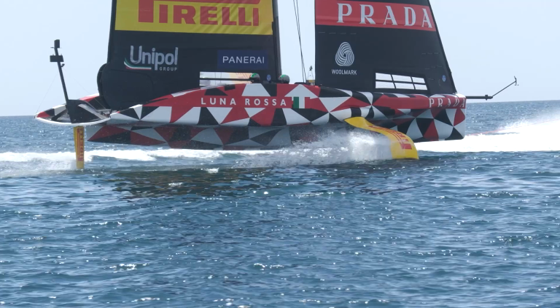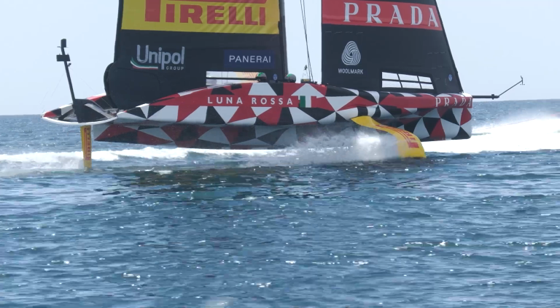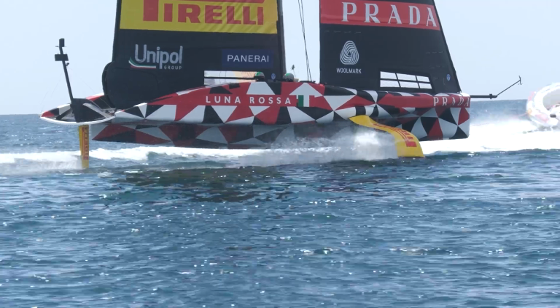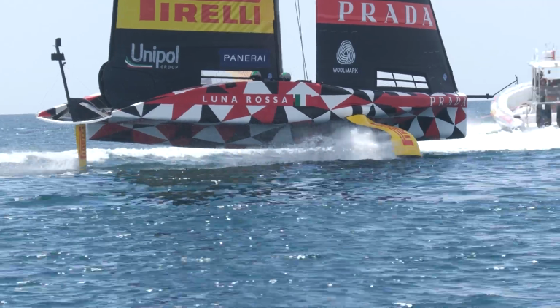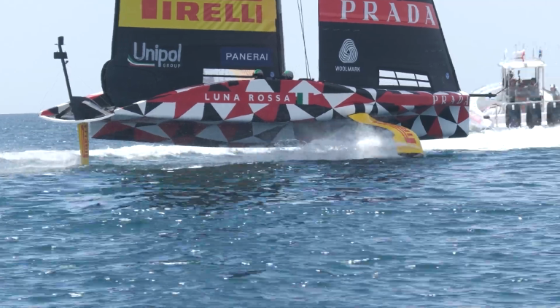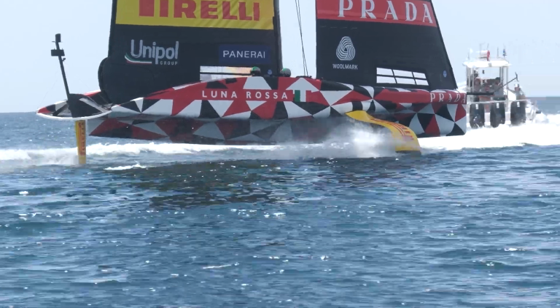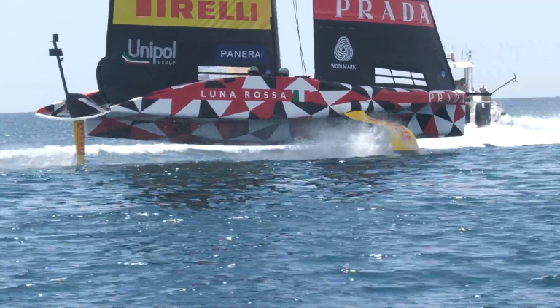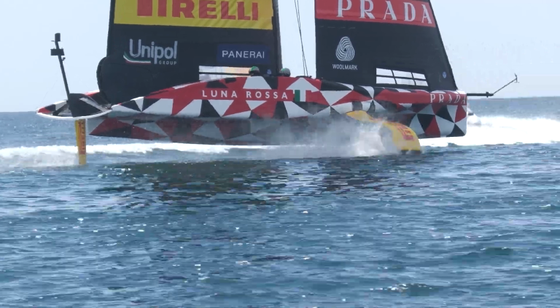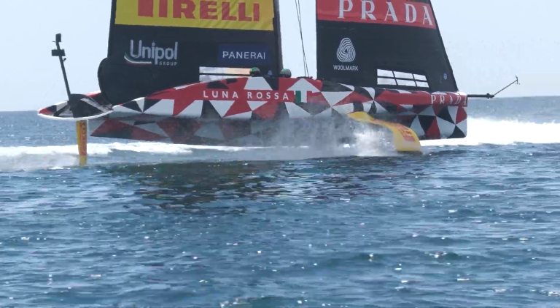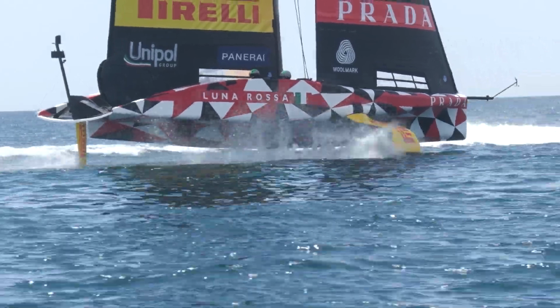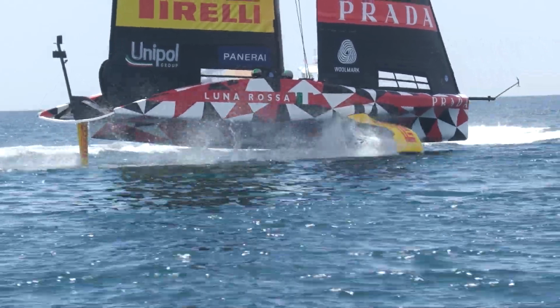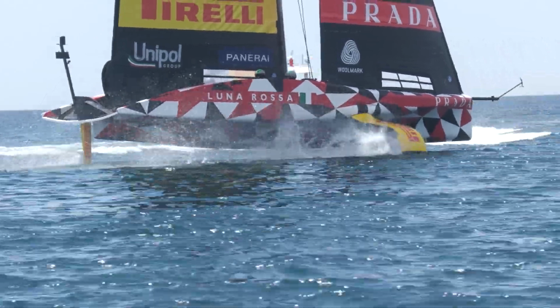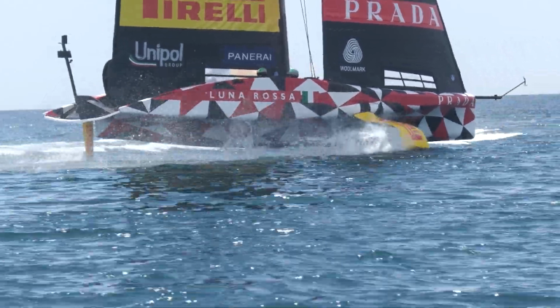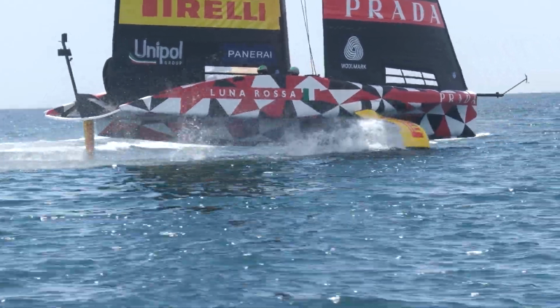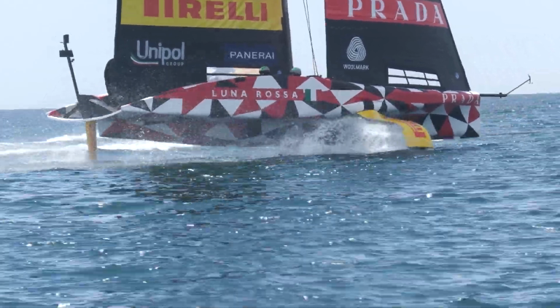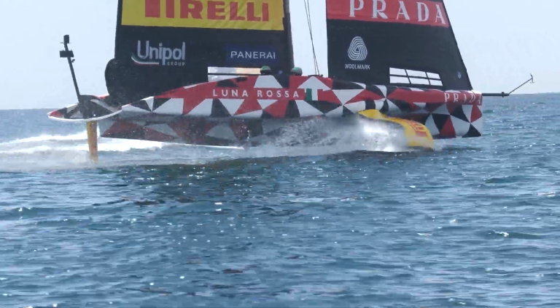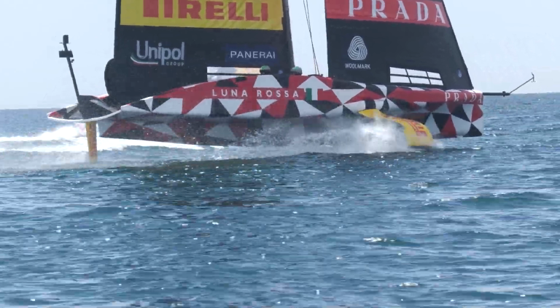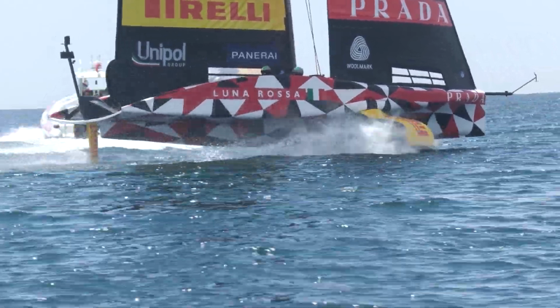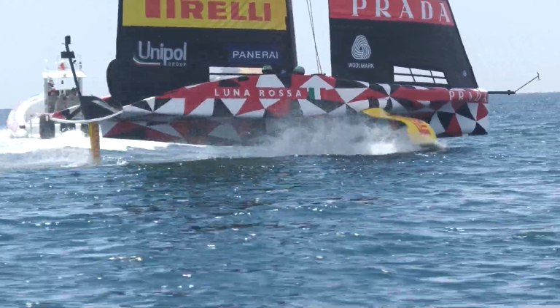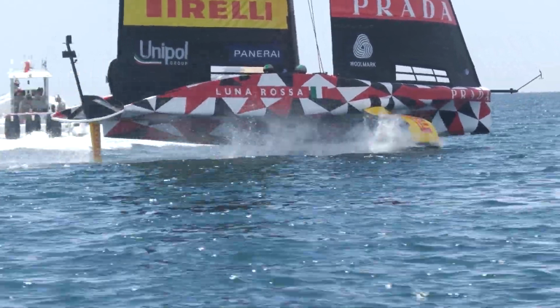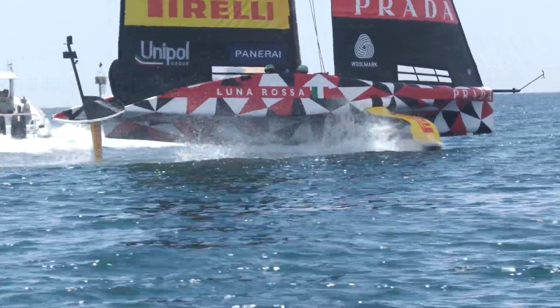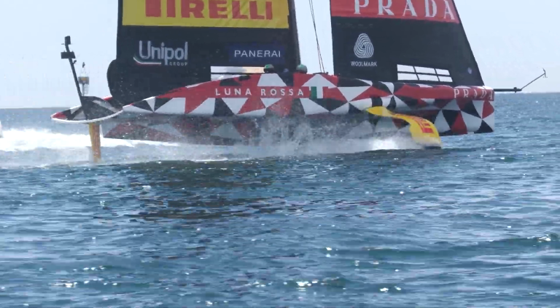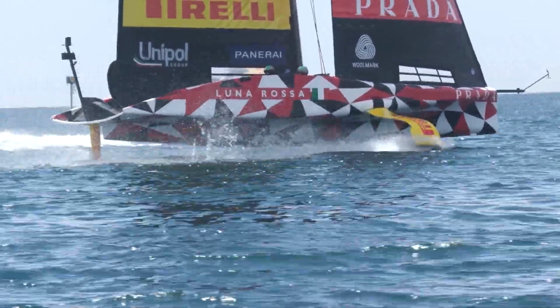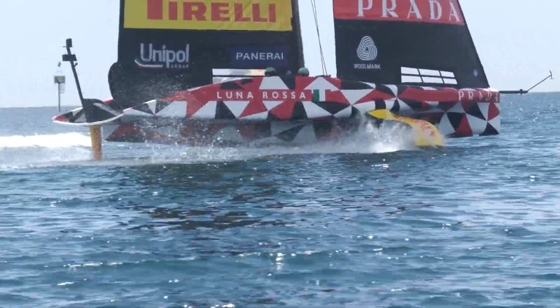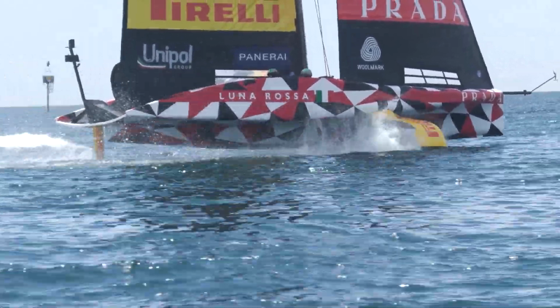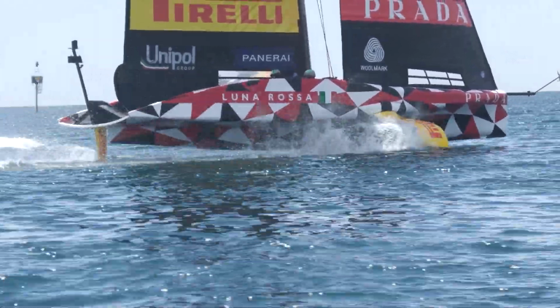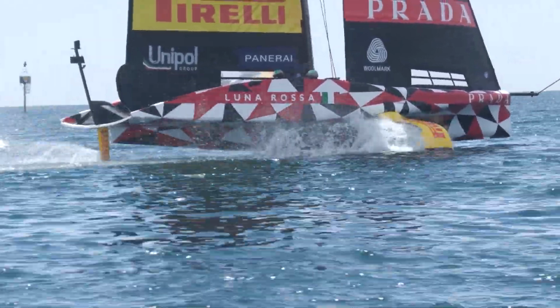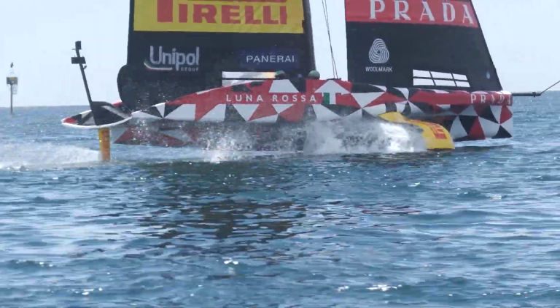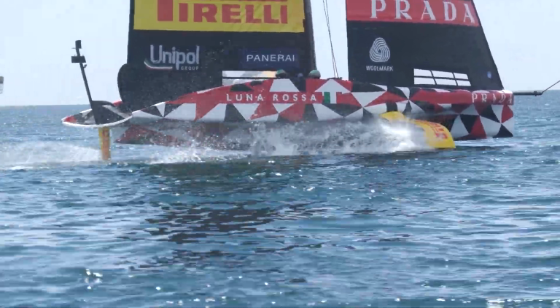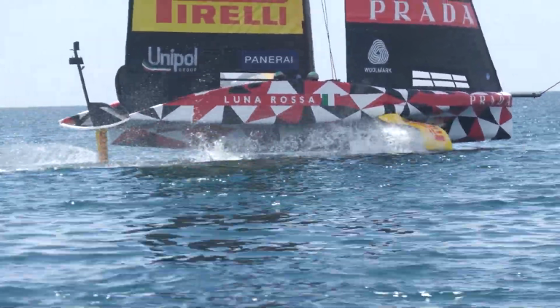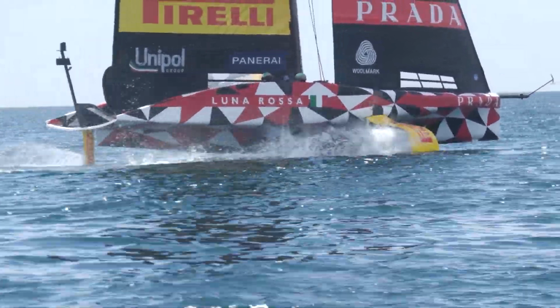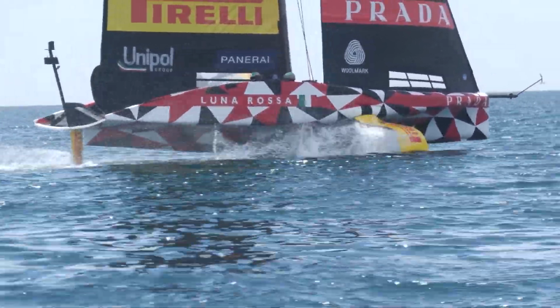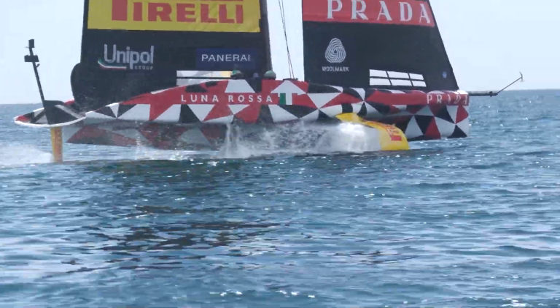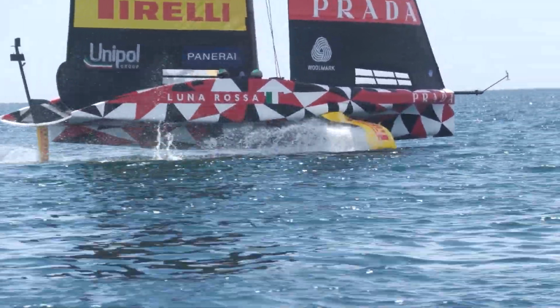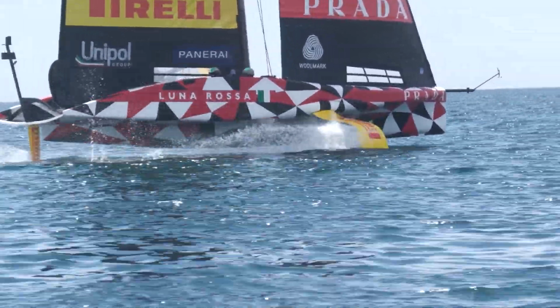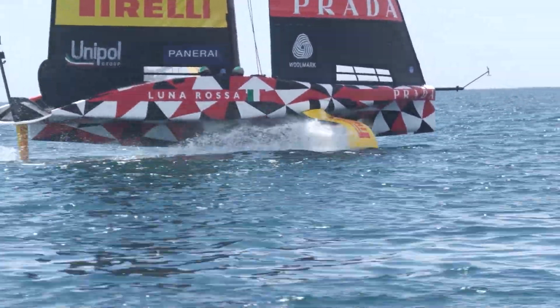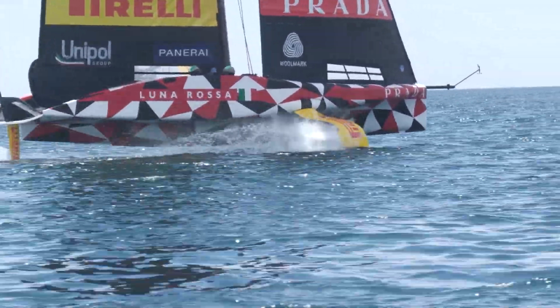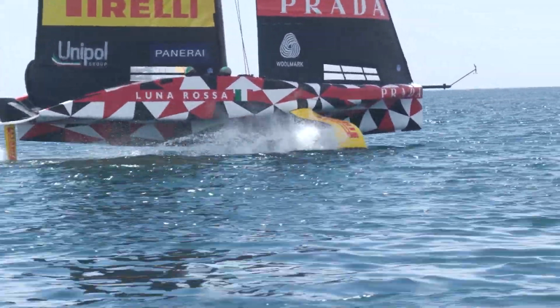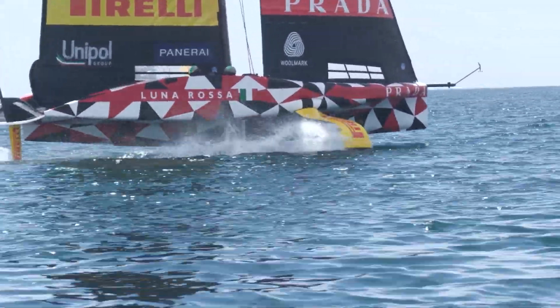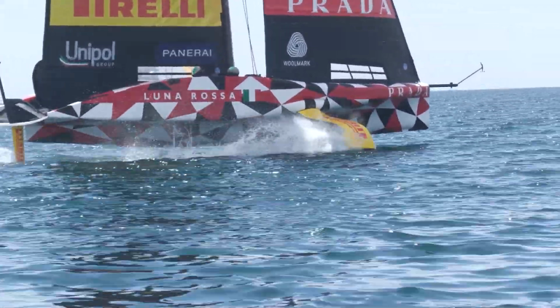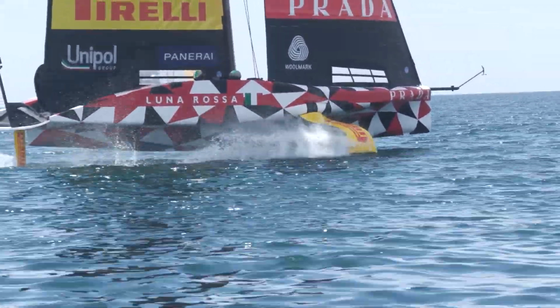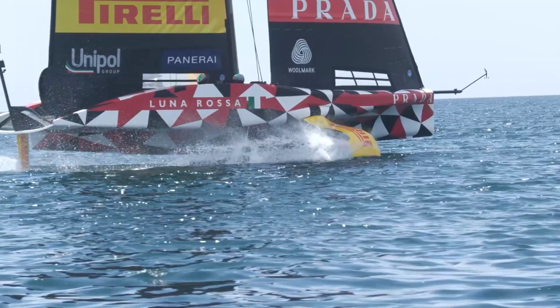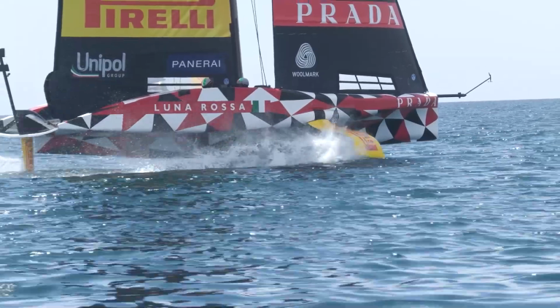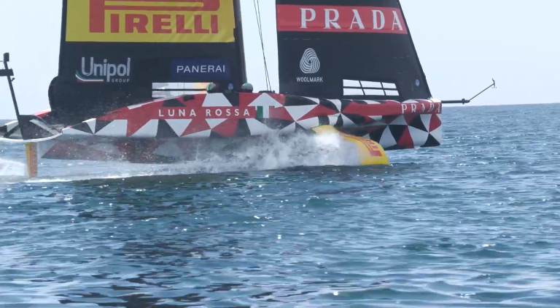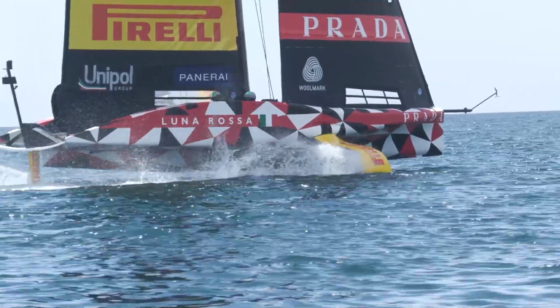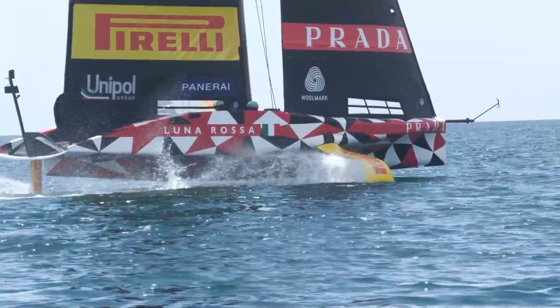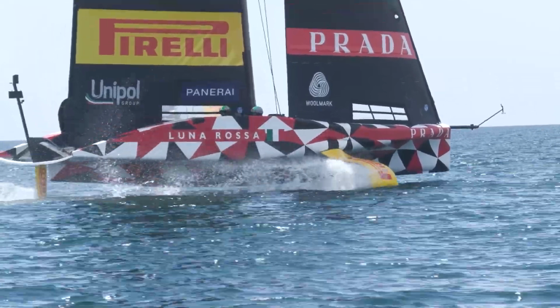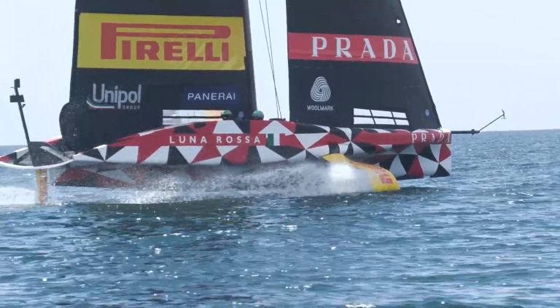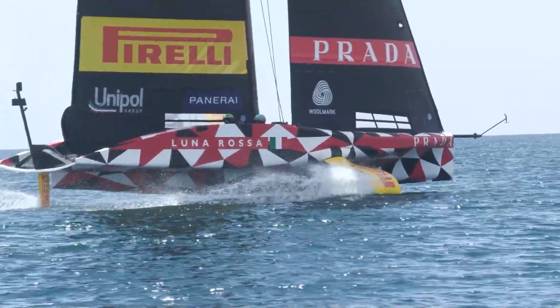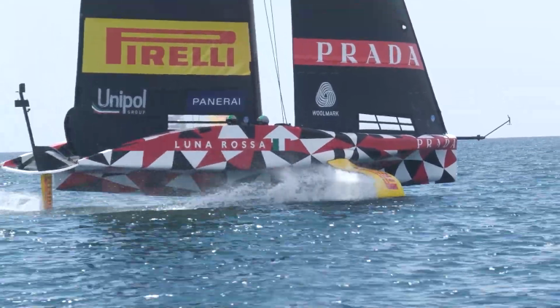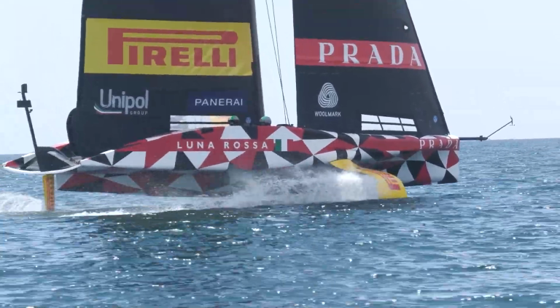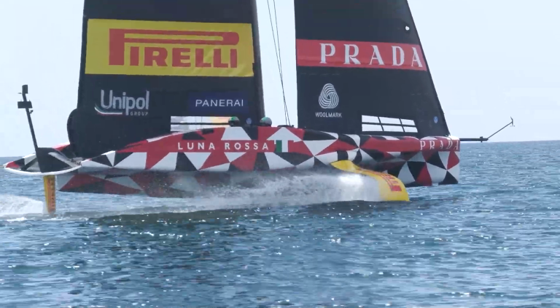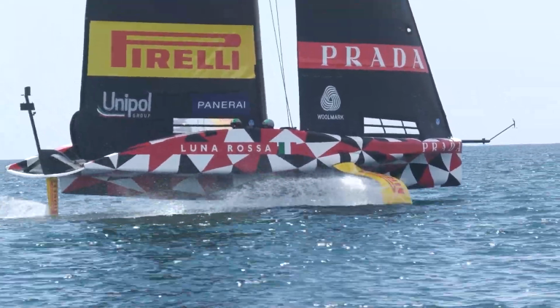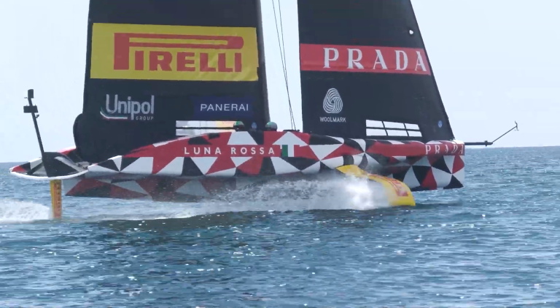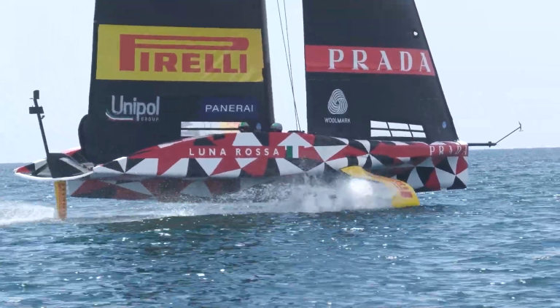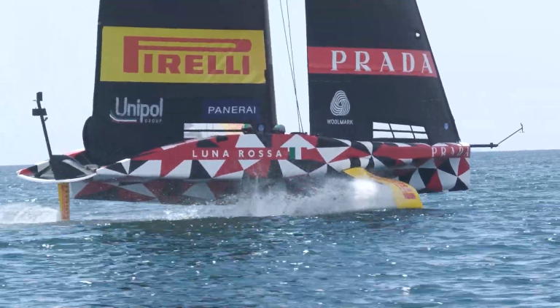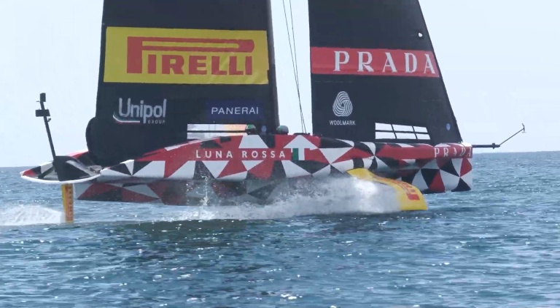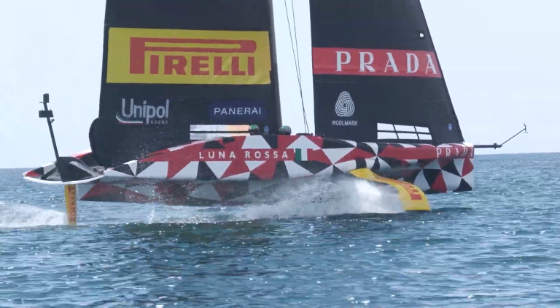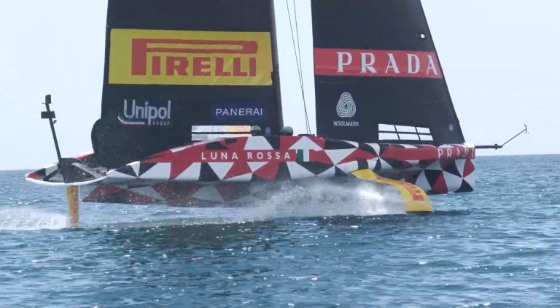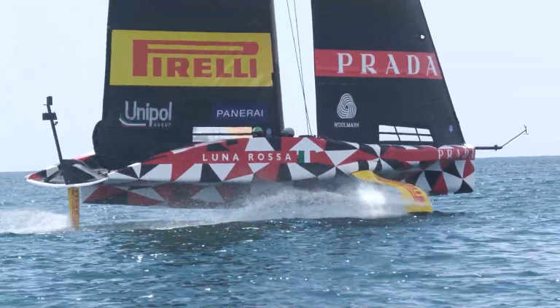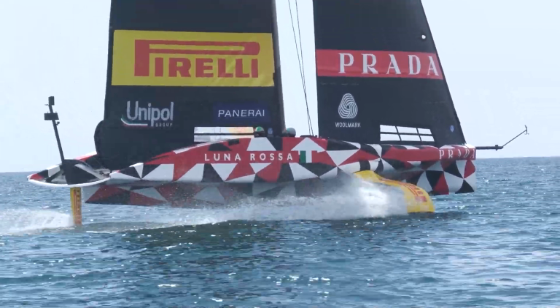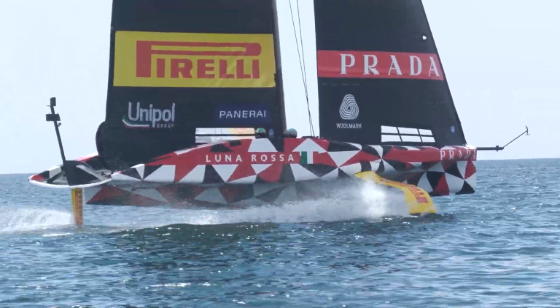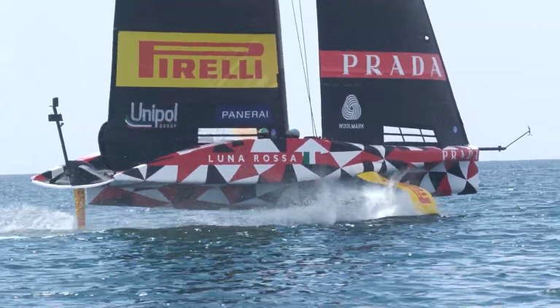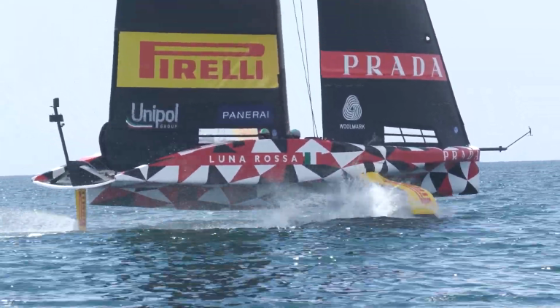Umberto Morineris, flight trimmer on board Runa Rossa. Umberto, good conditions out there — can you break down the day for us?